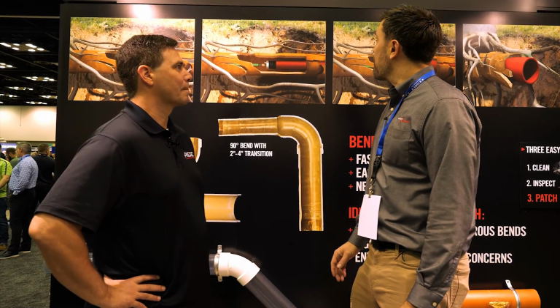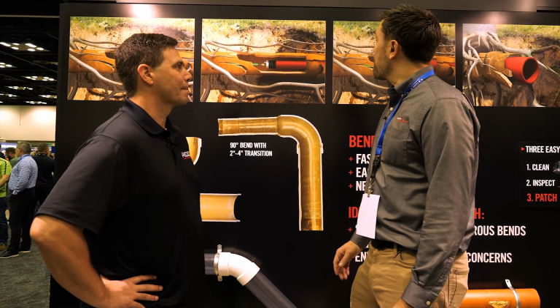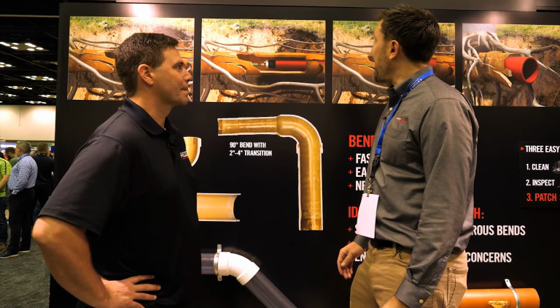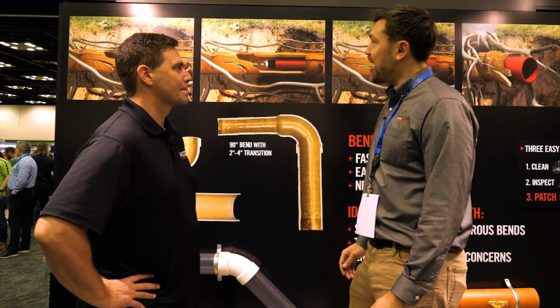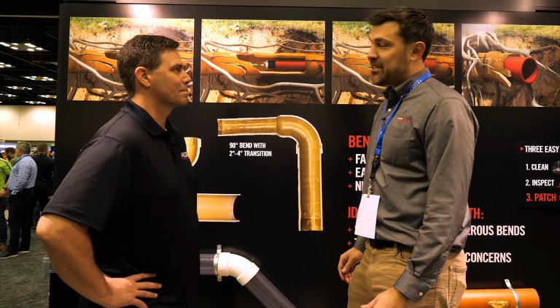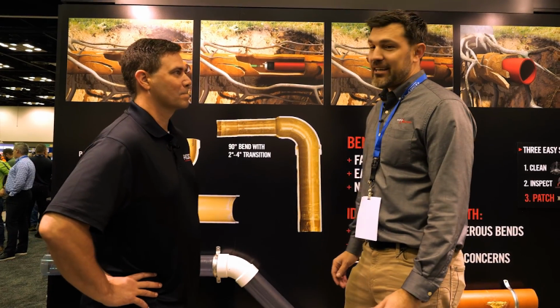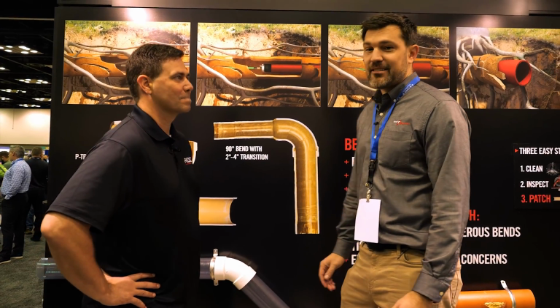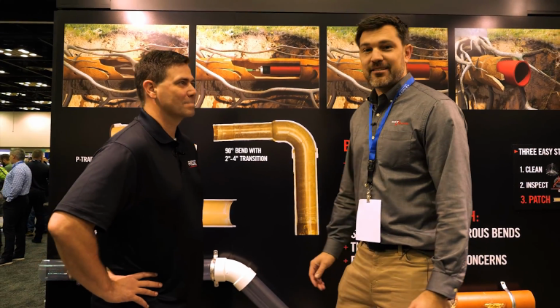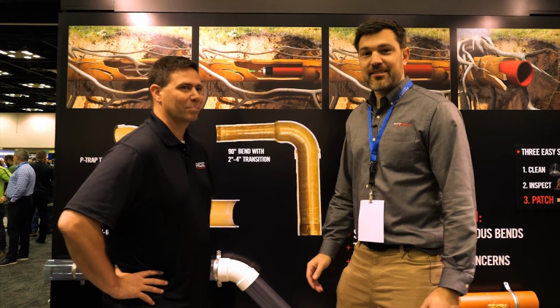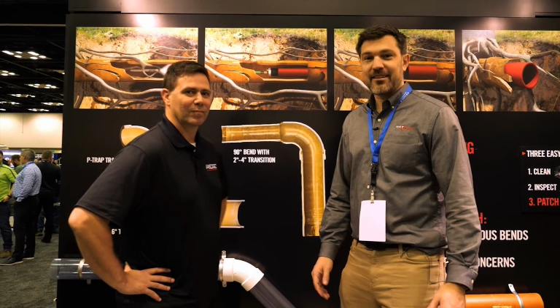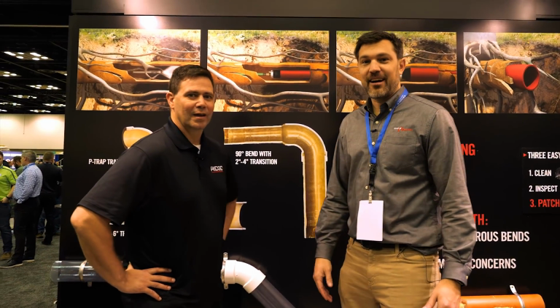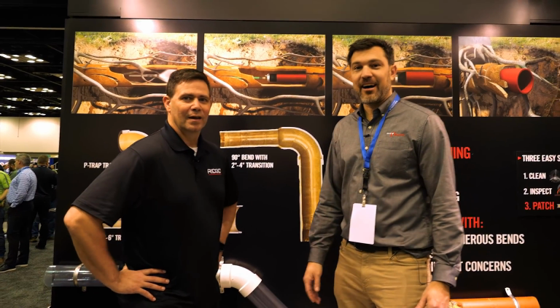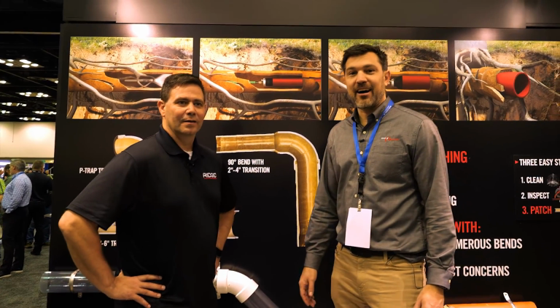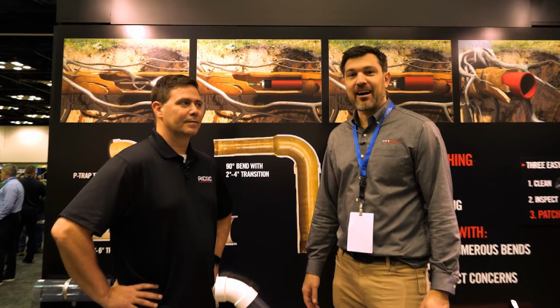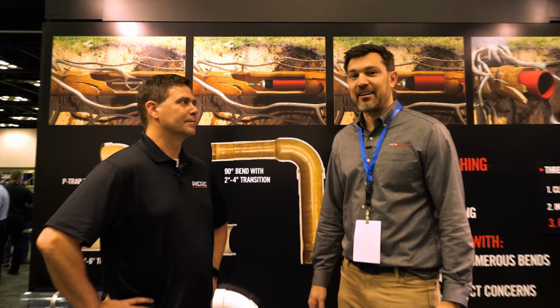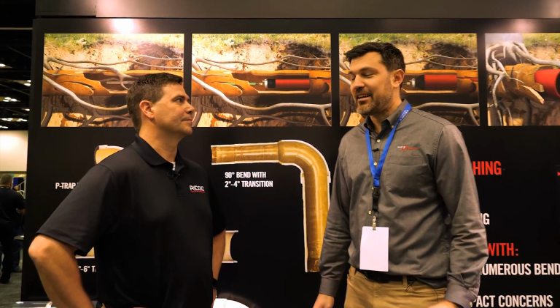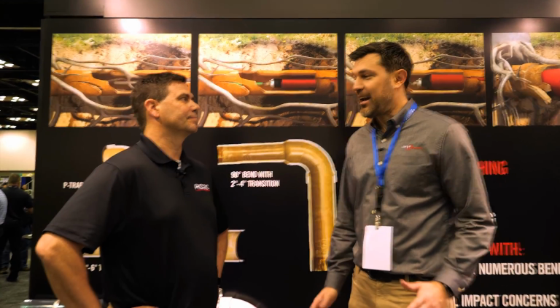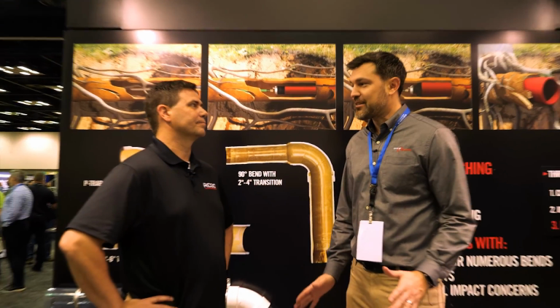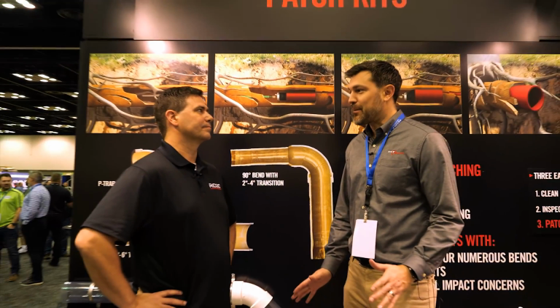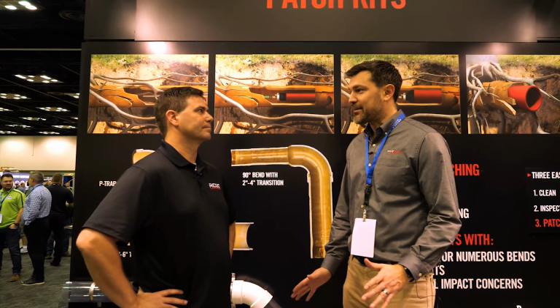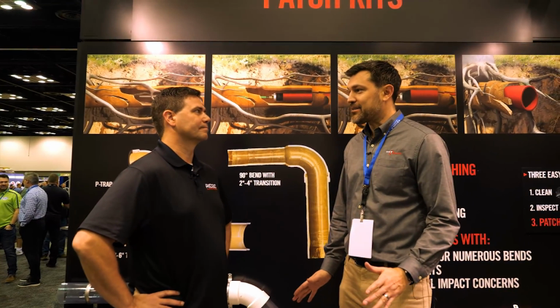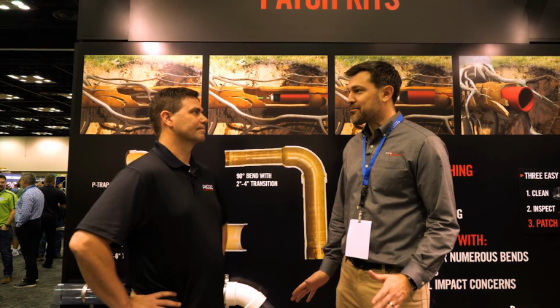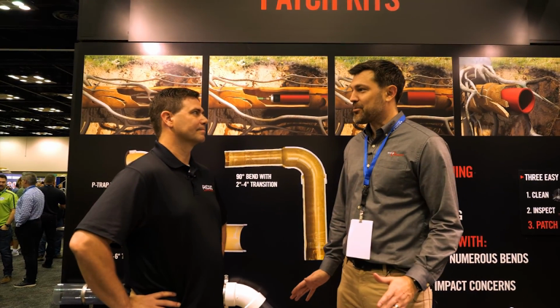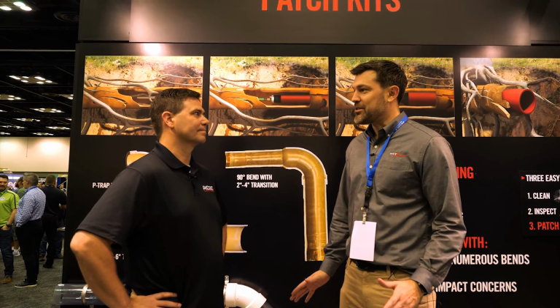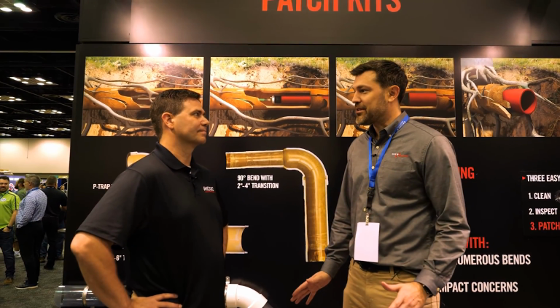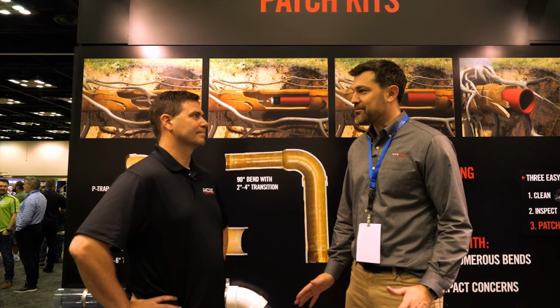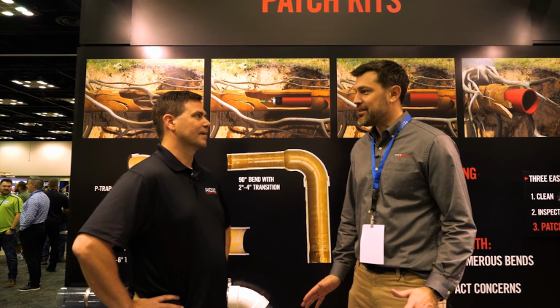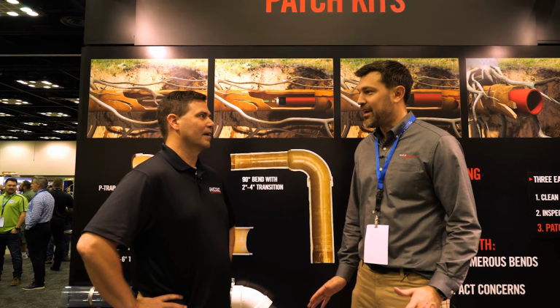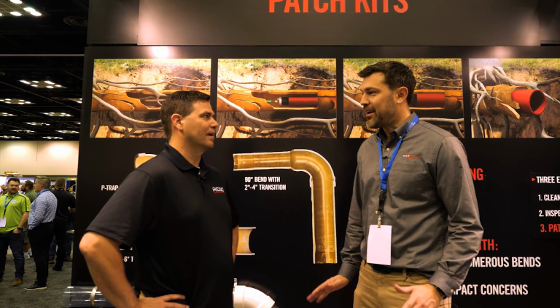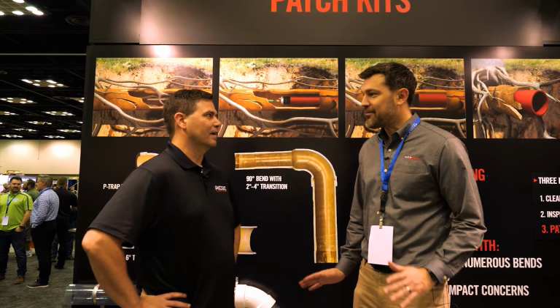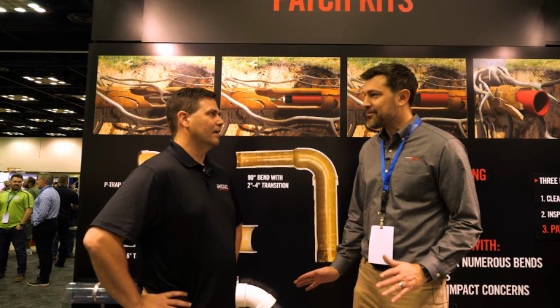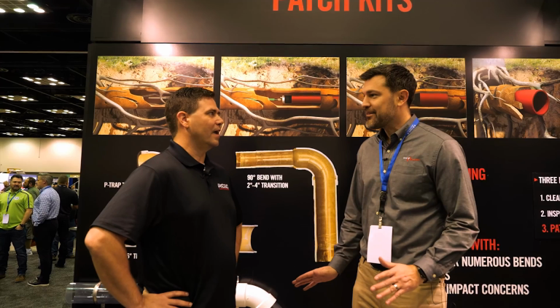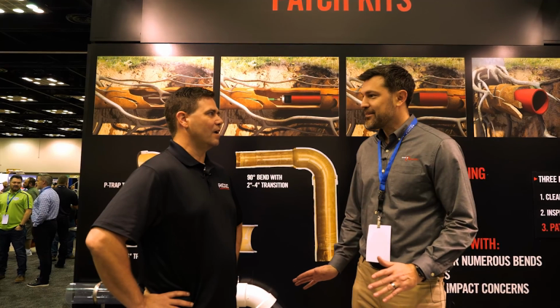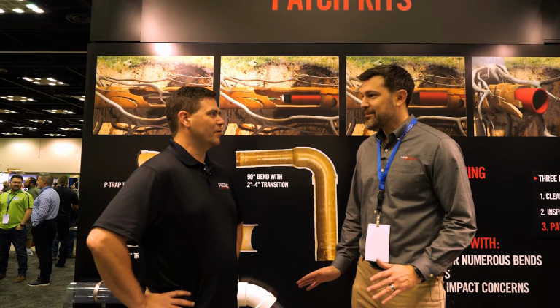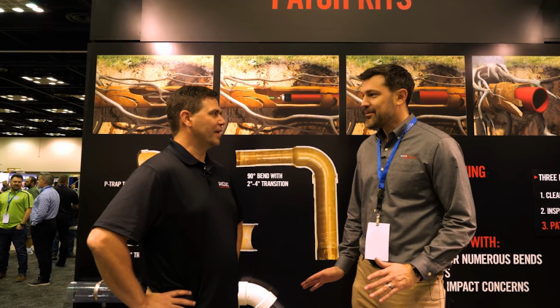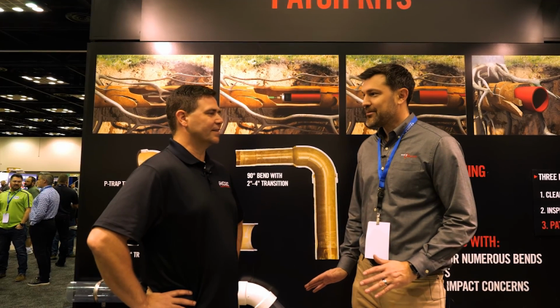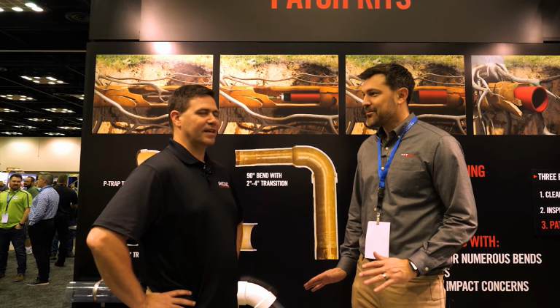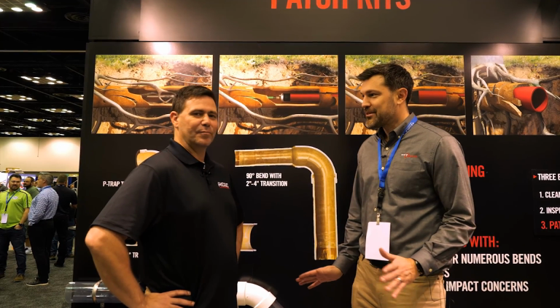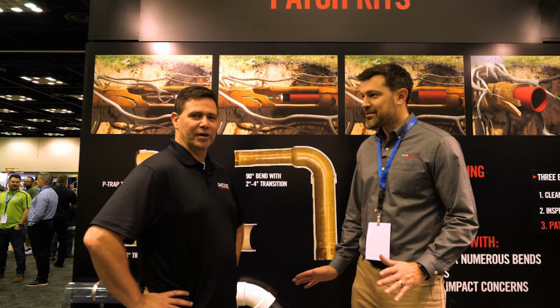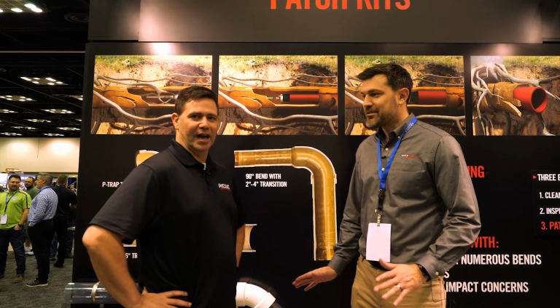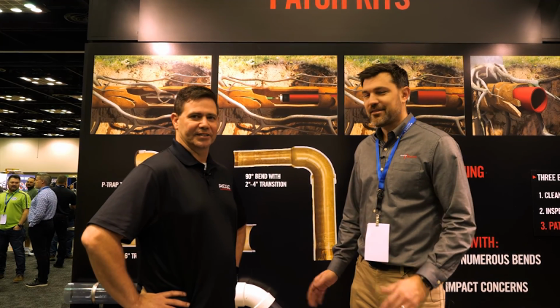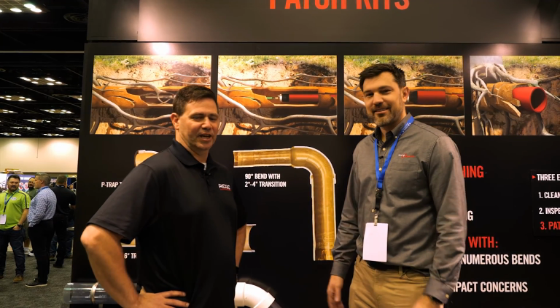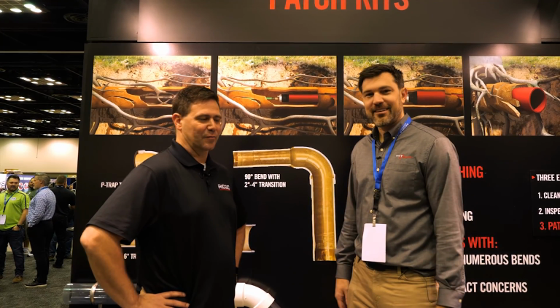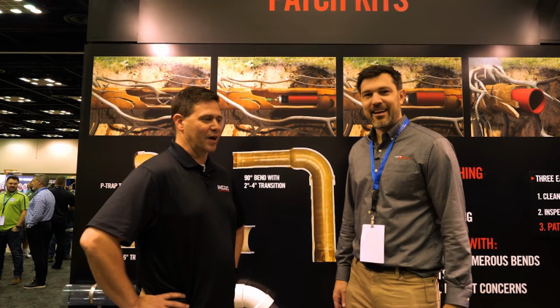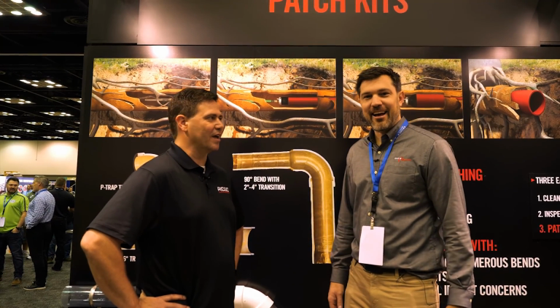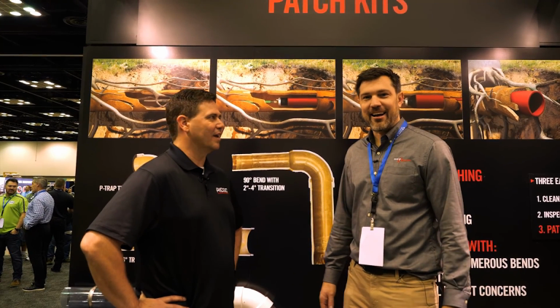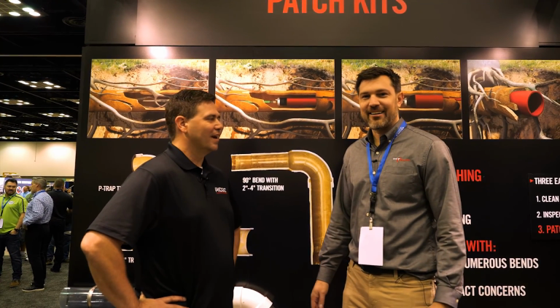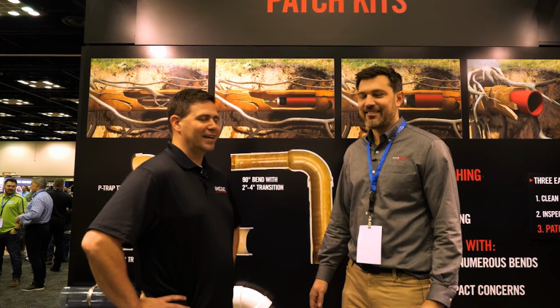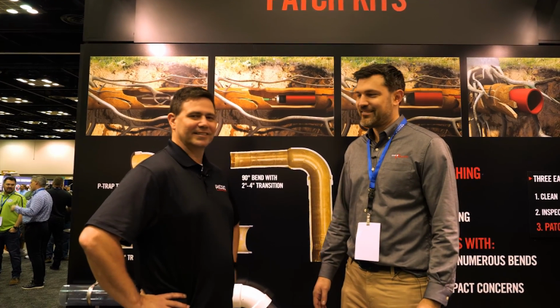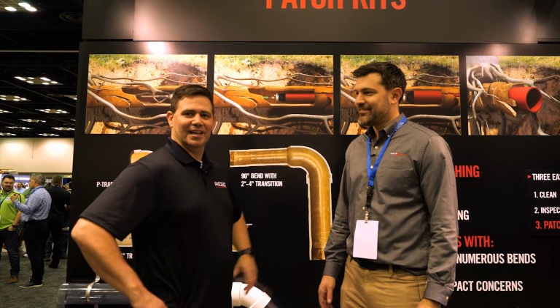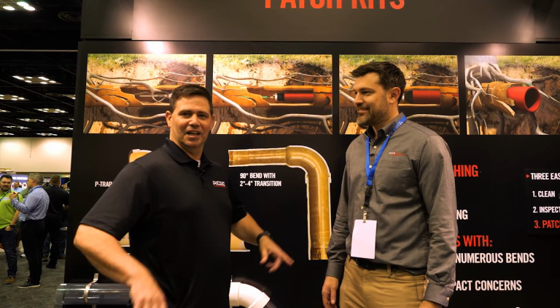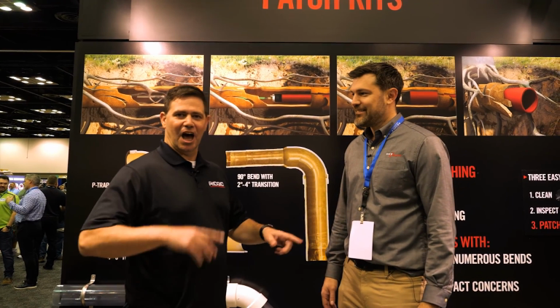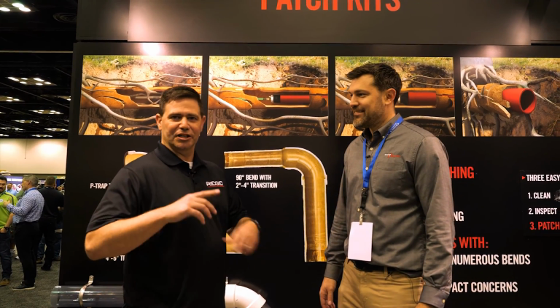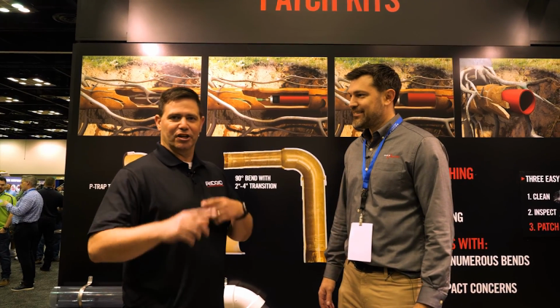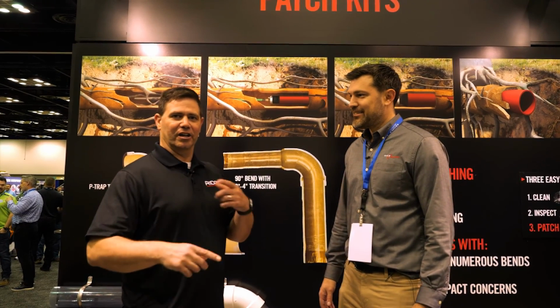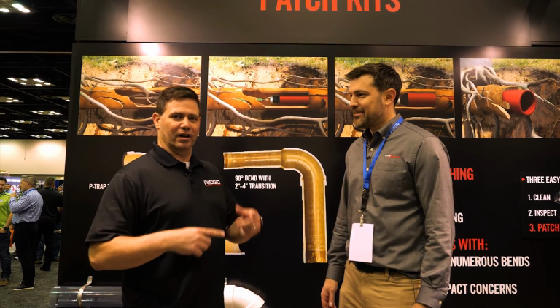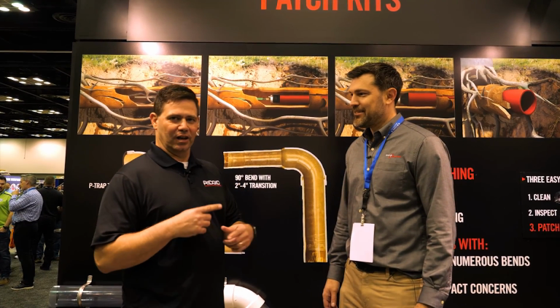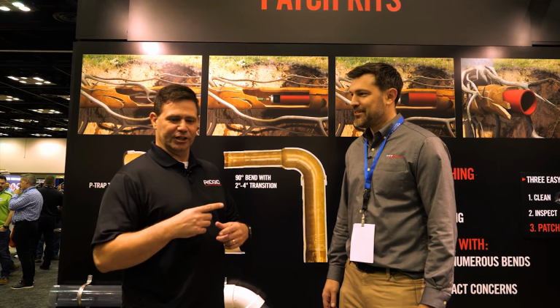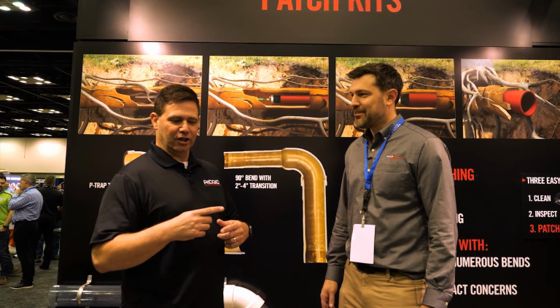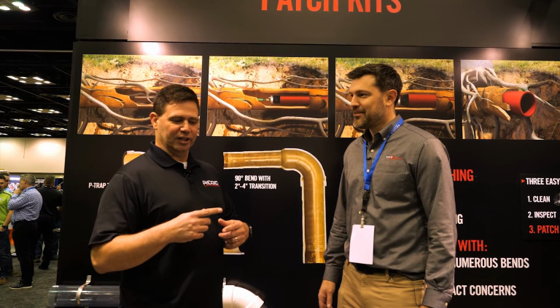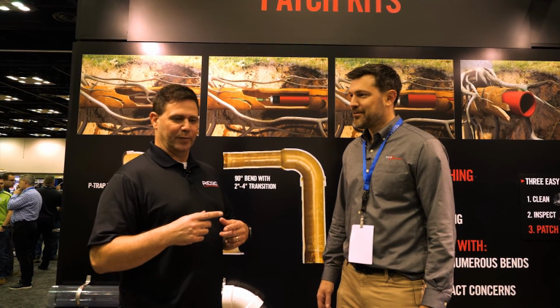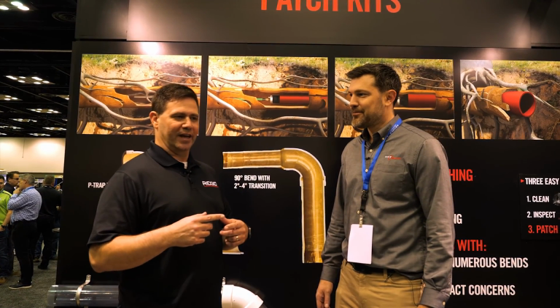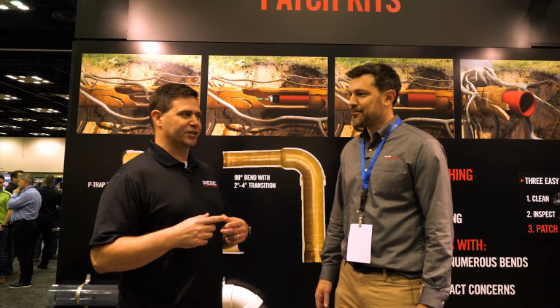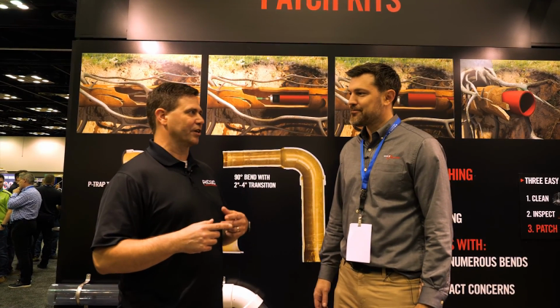So patch kits — I did not expect this from RIDGID. We like to keep you guessing, but it's a logical expansion.